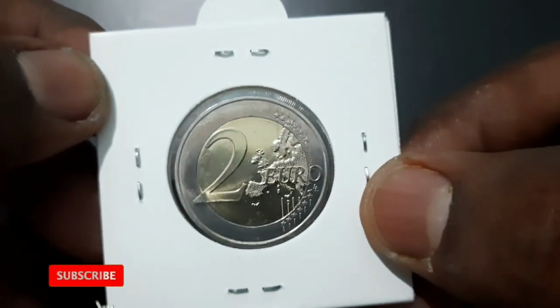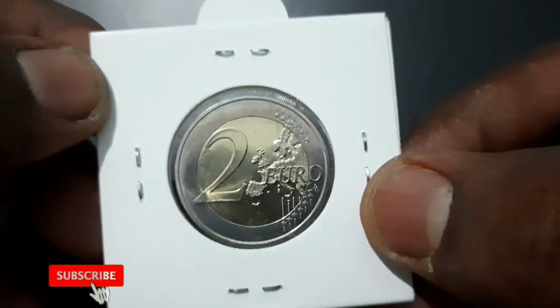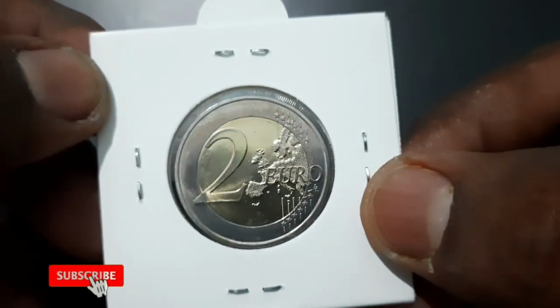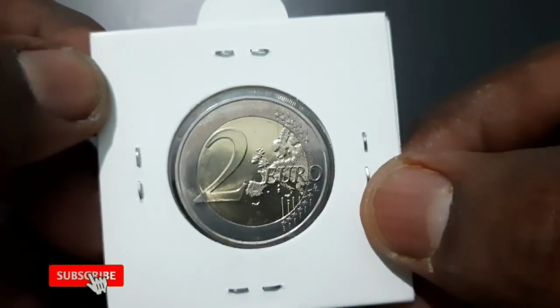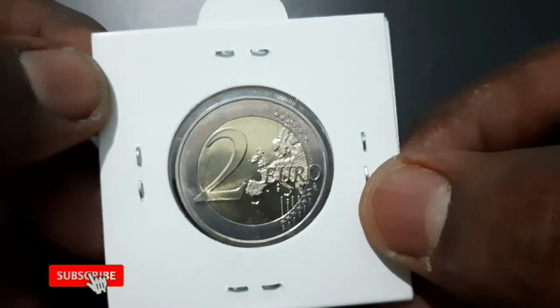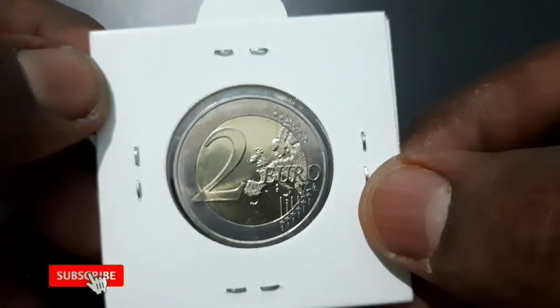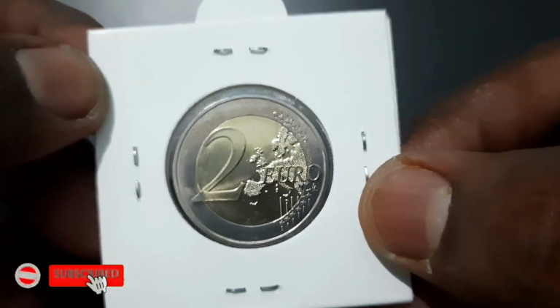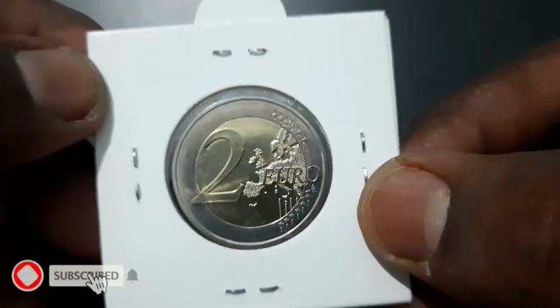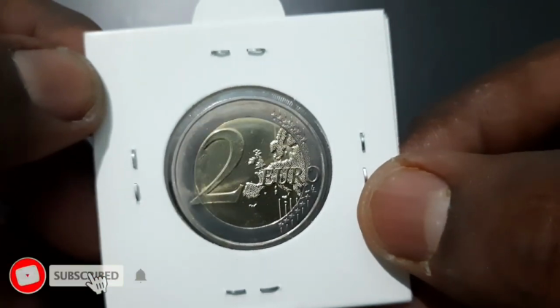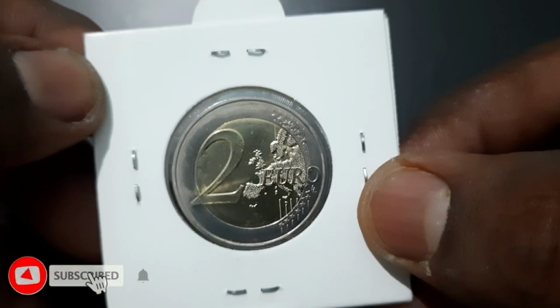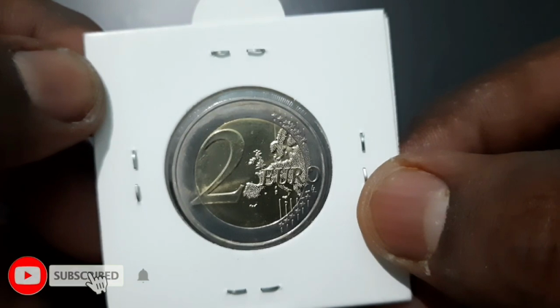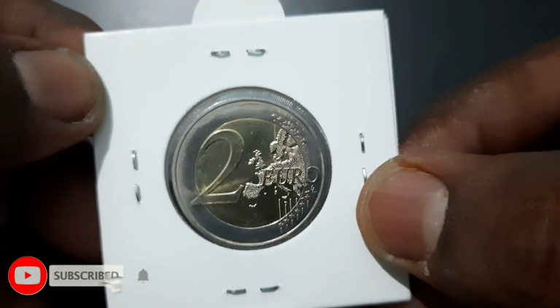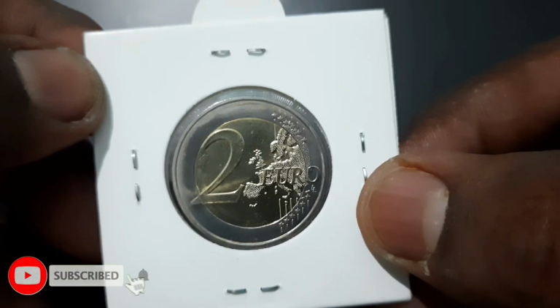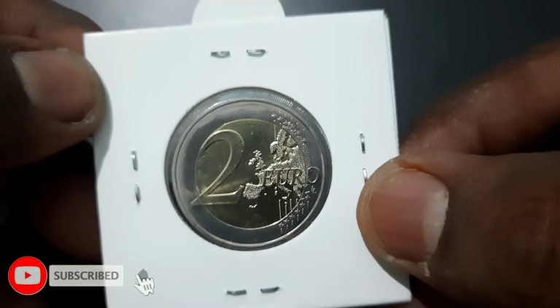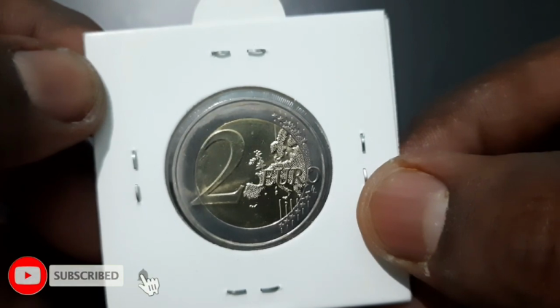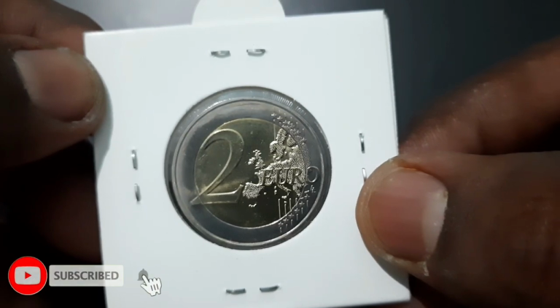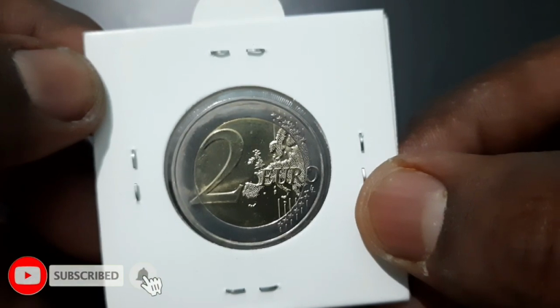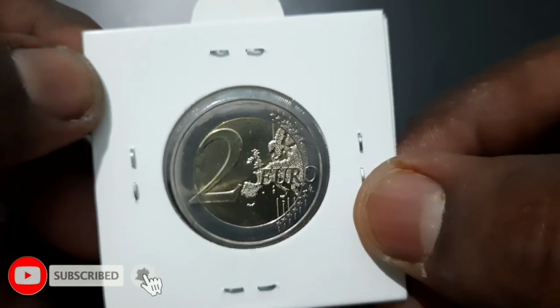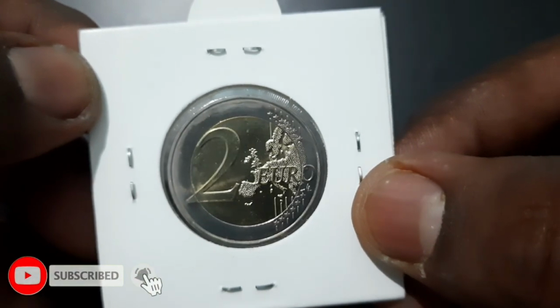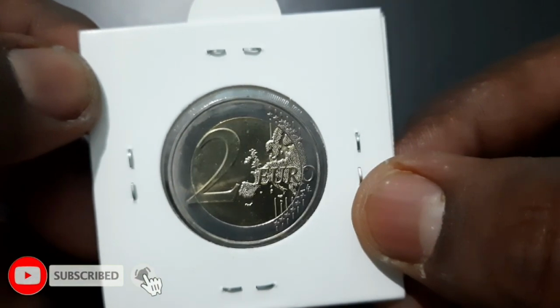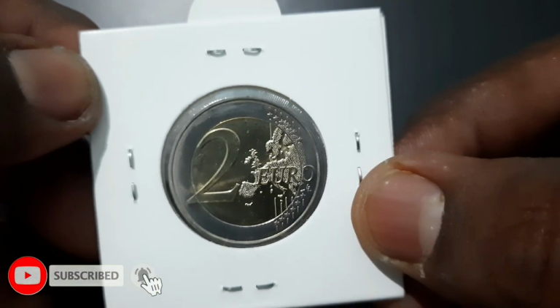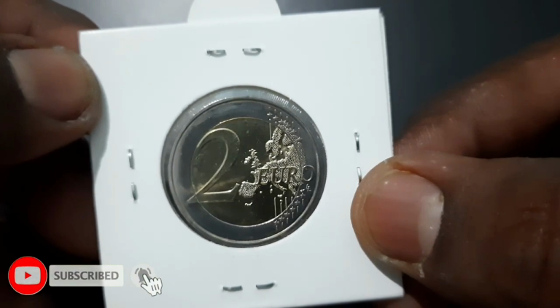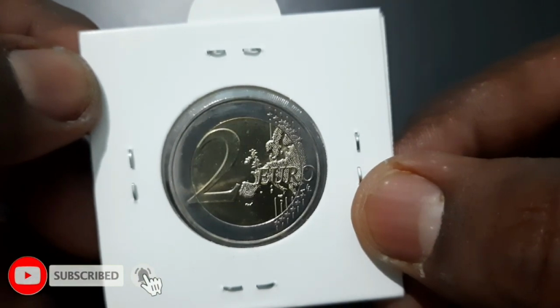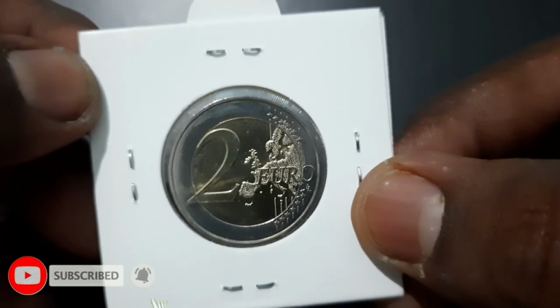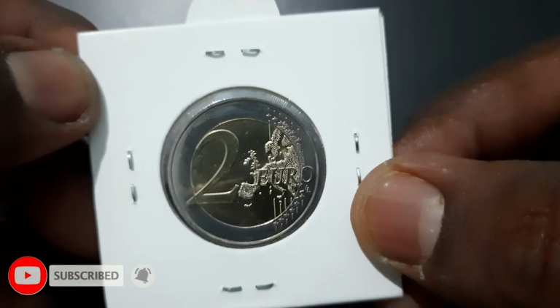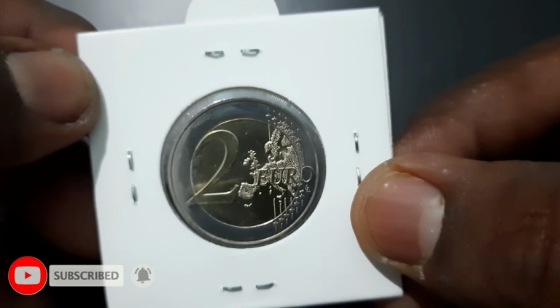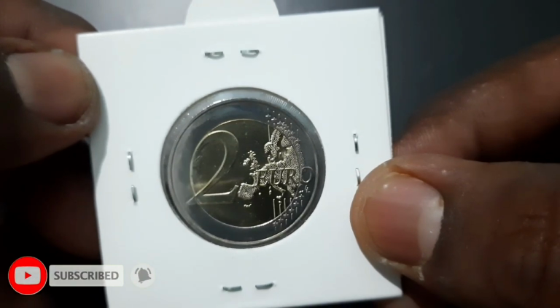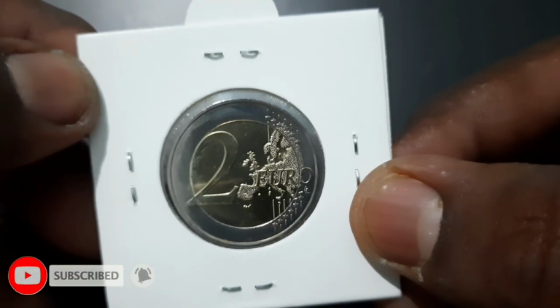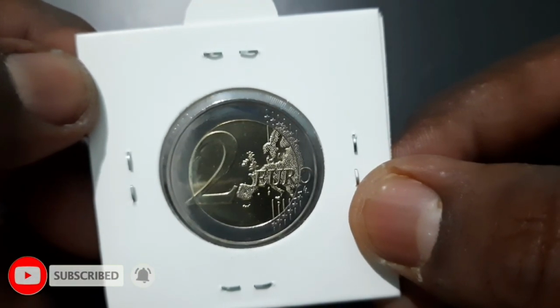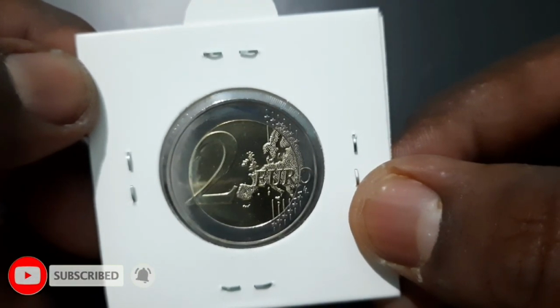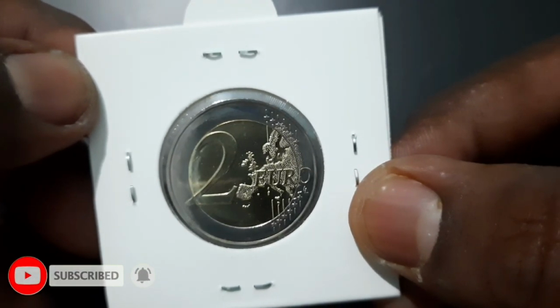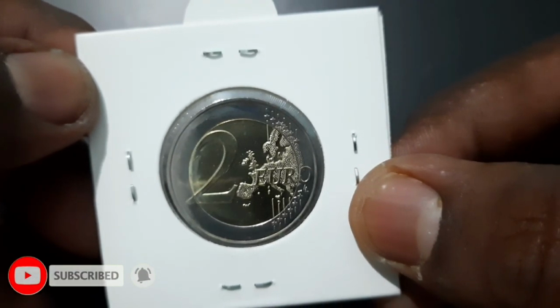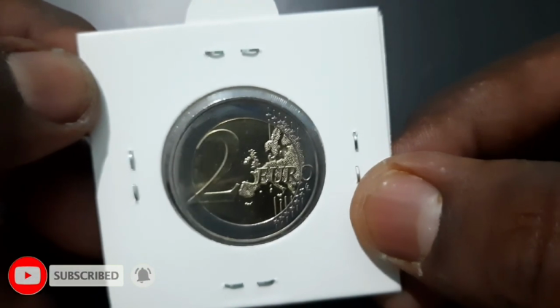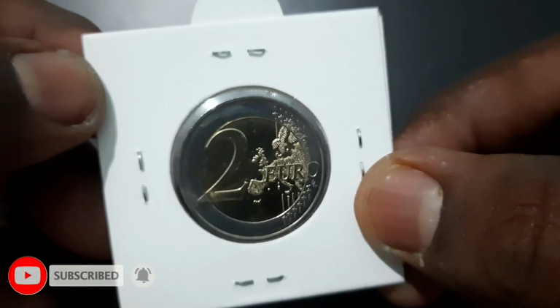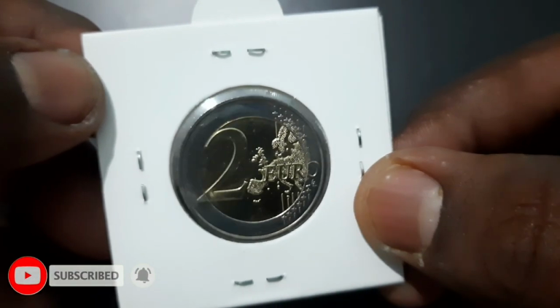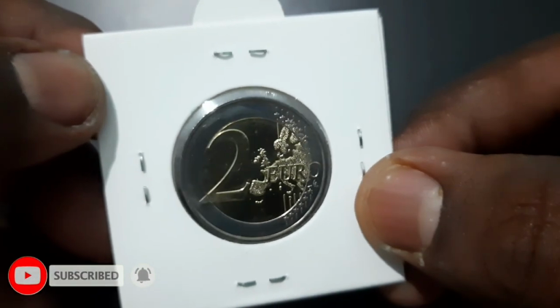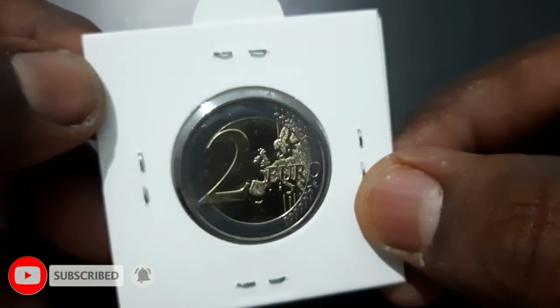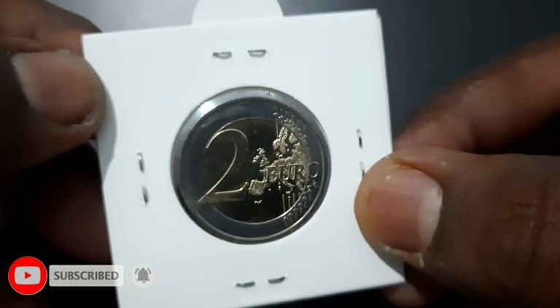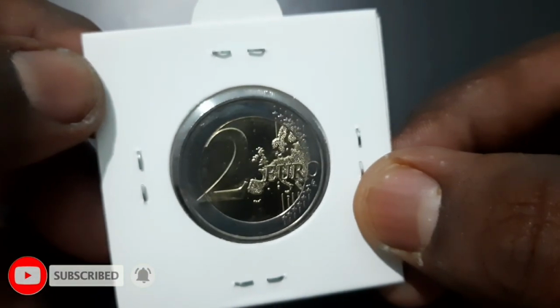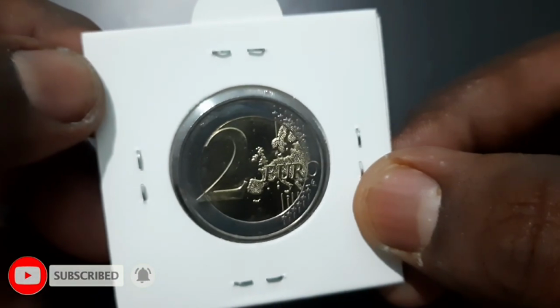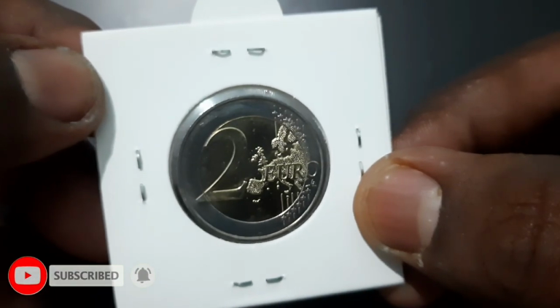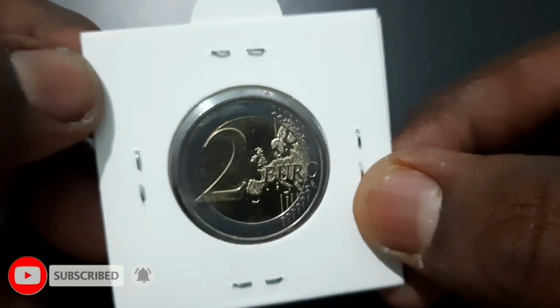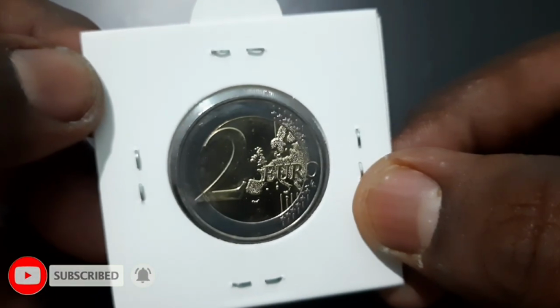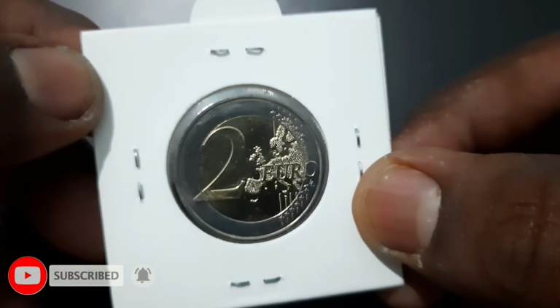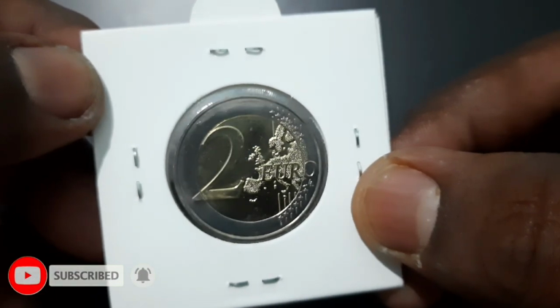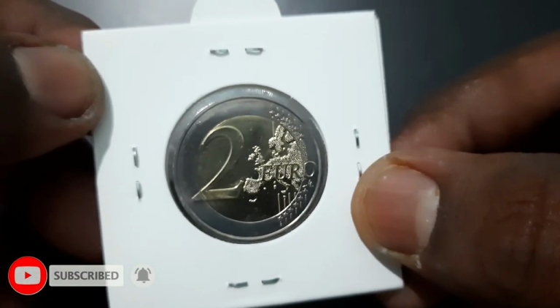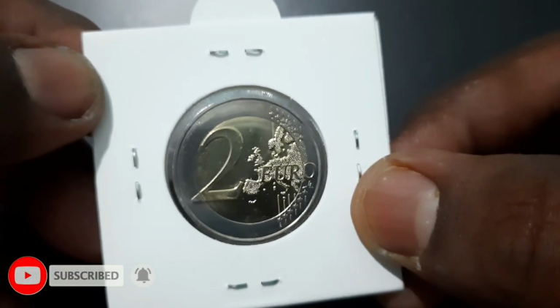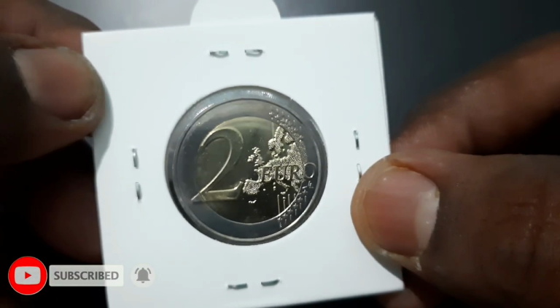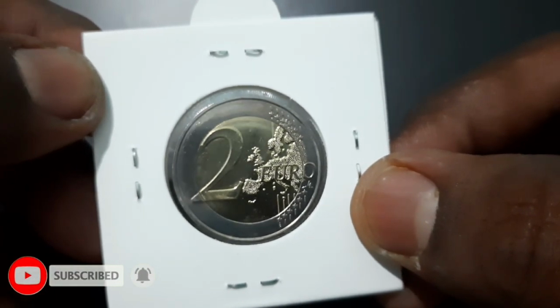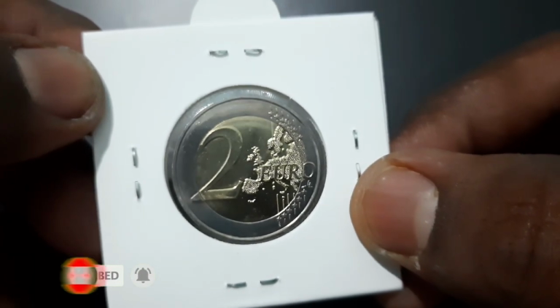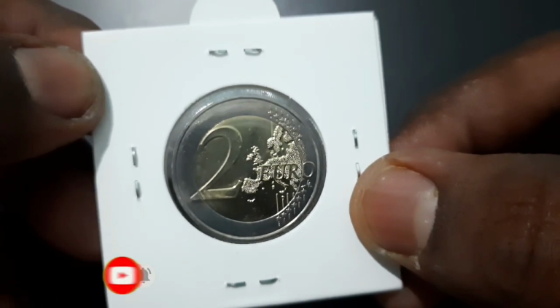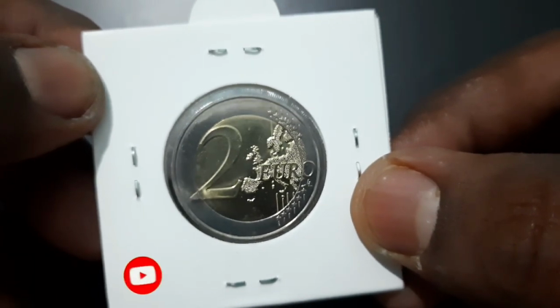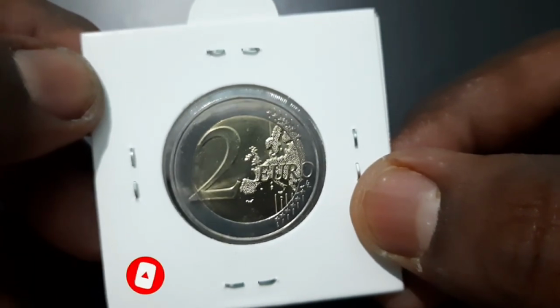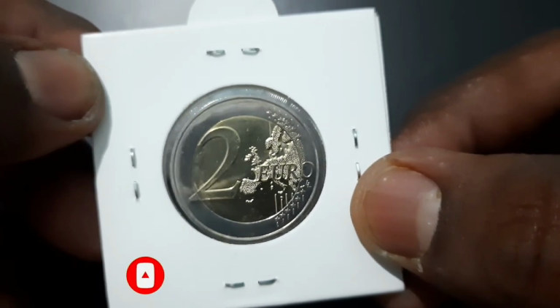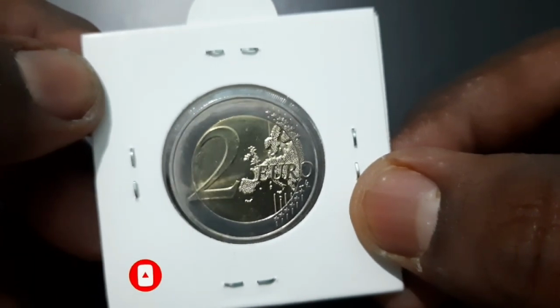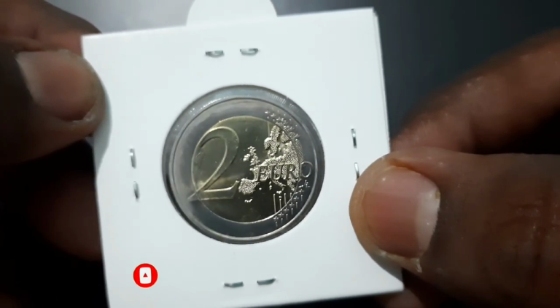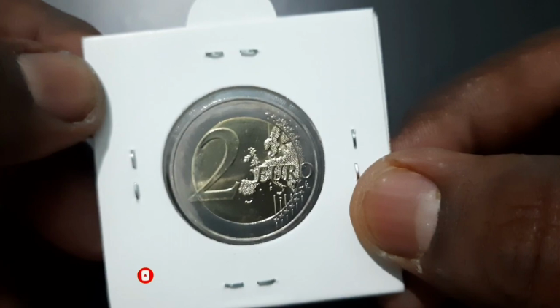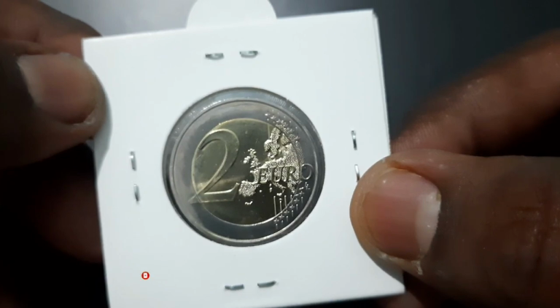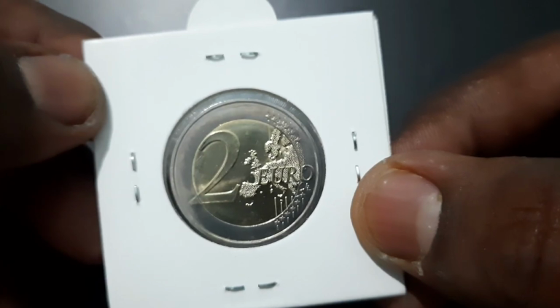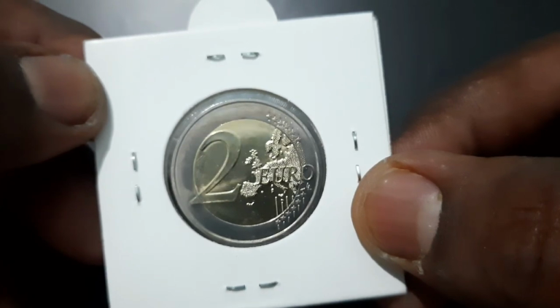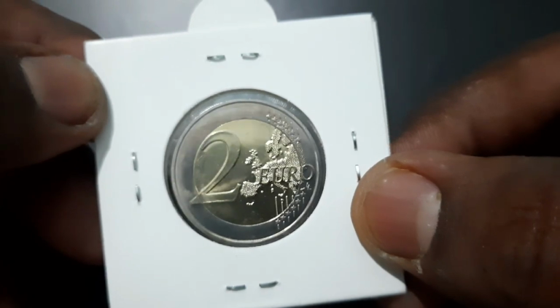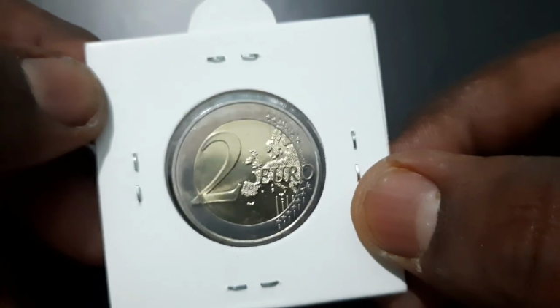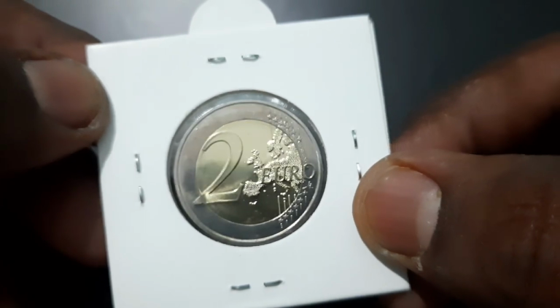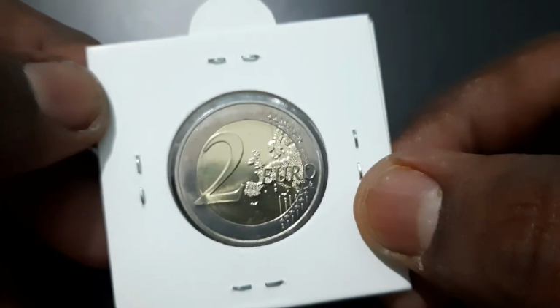The coin edge is finely reeded with lettering — six times the sequence '2★★', alternately upright and inverted.